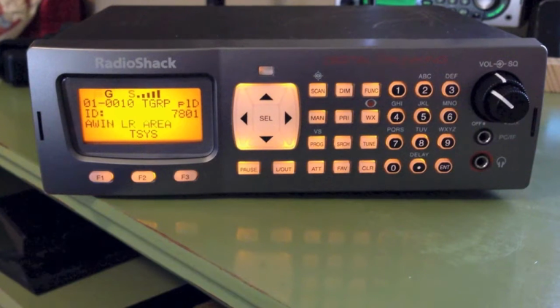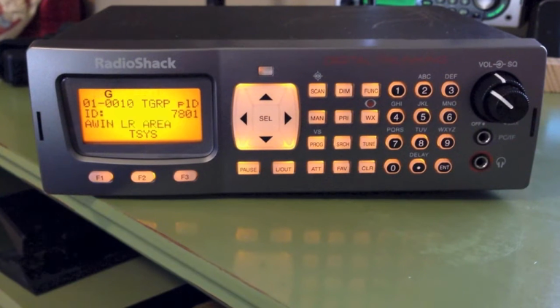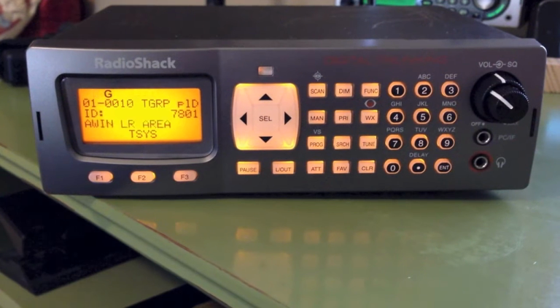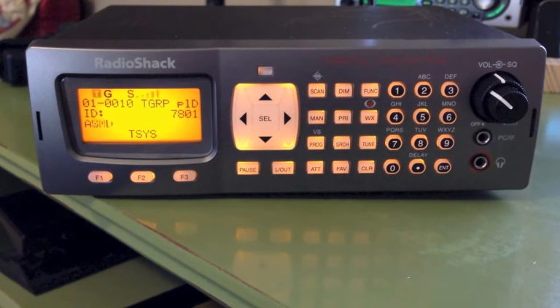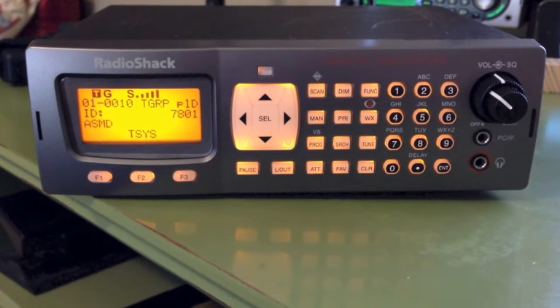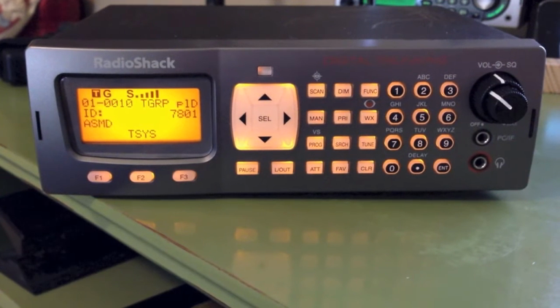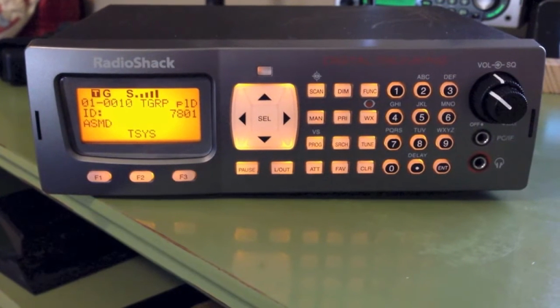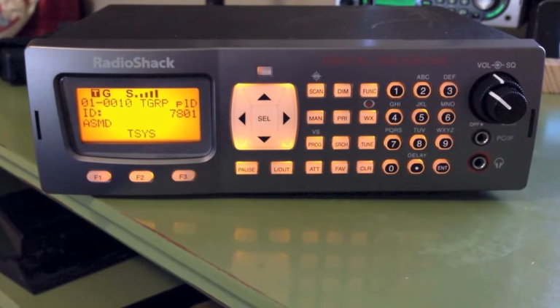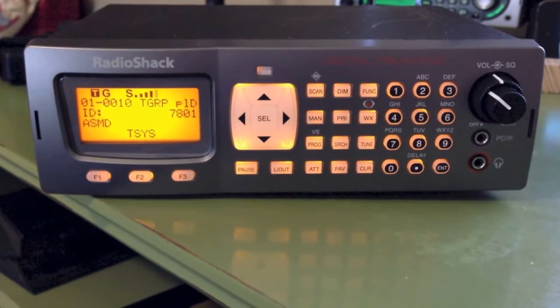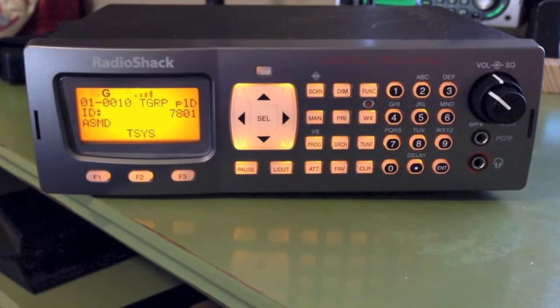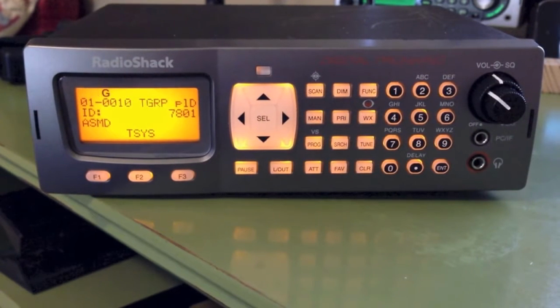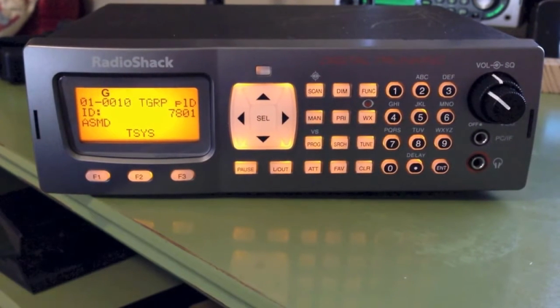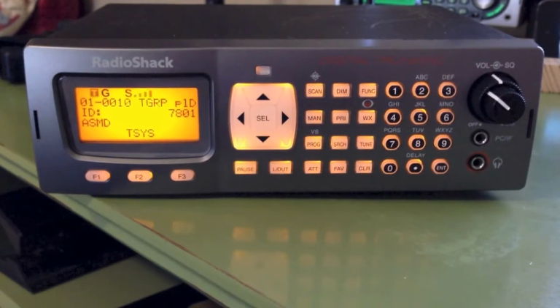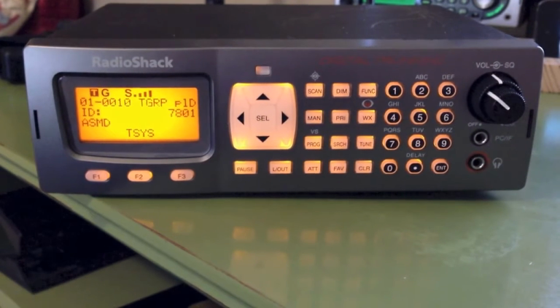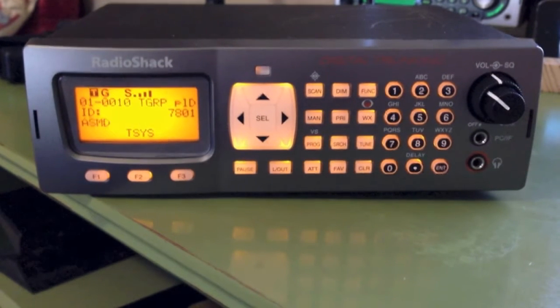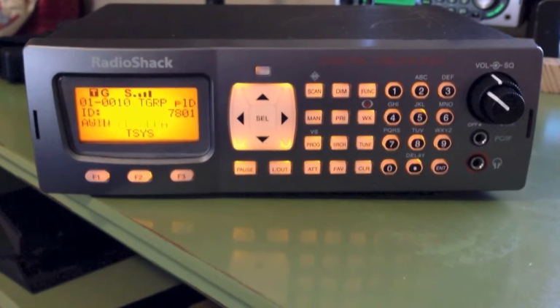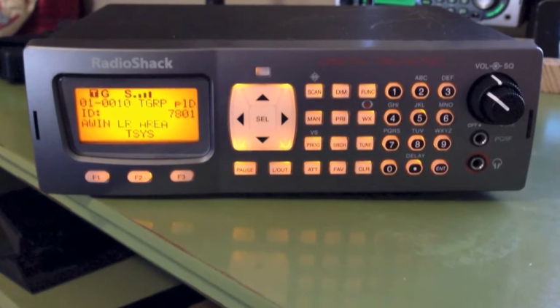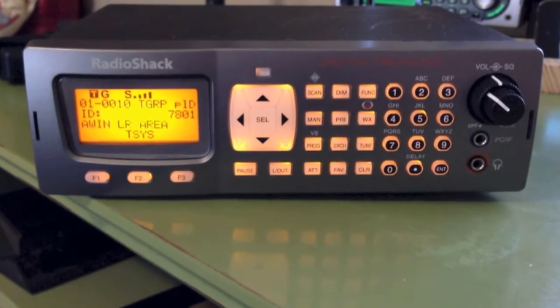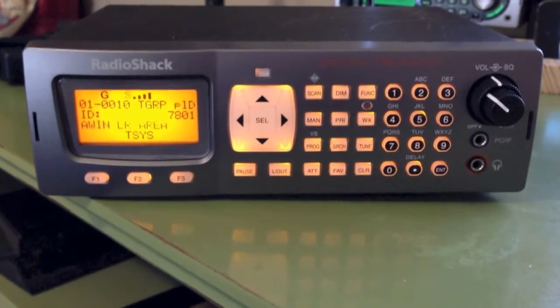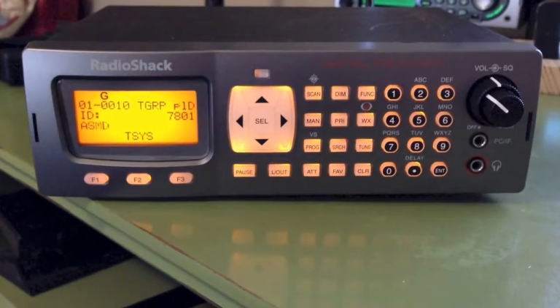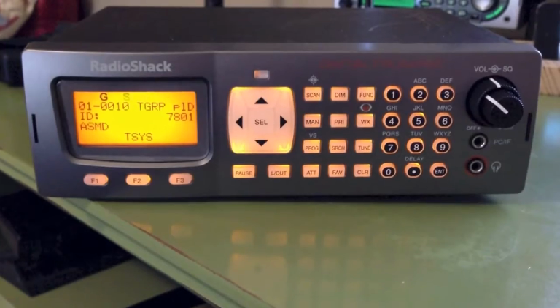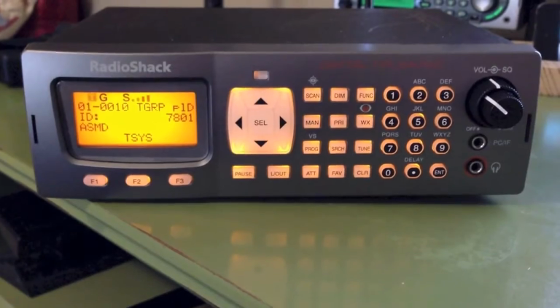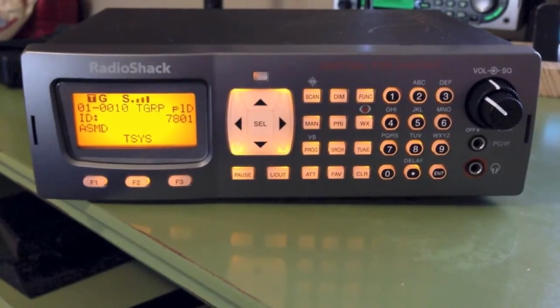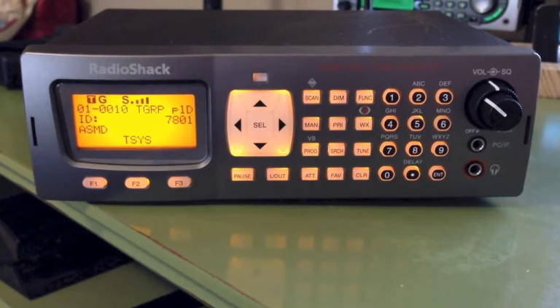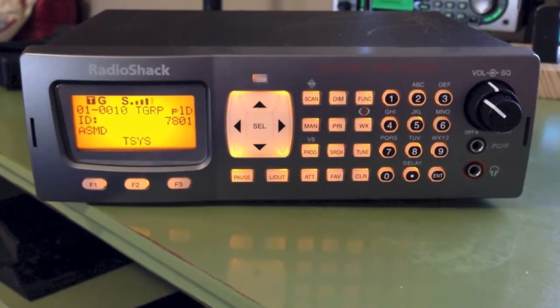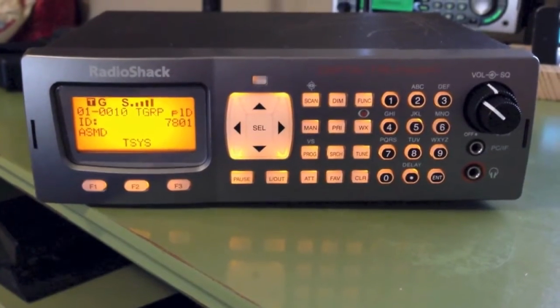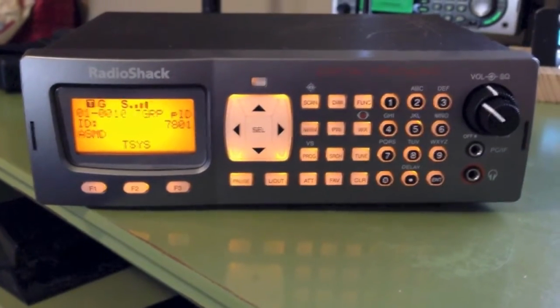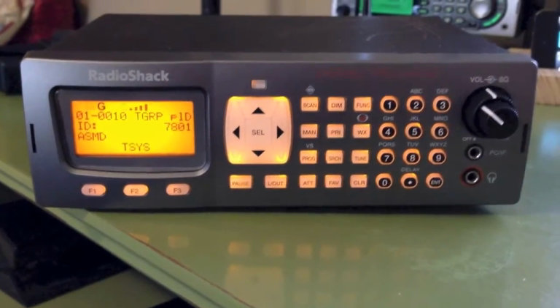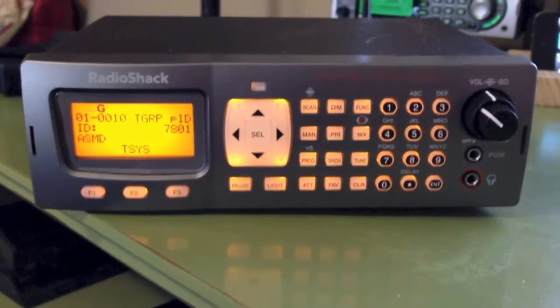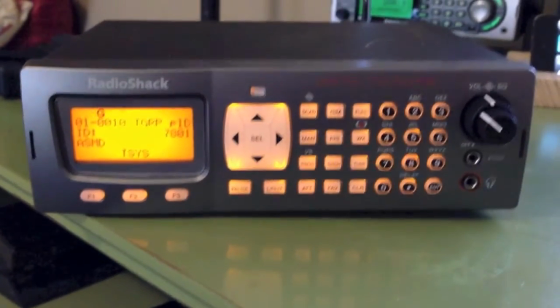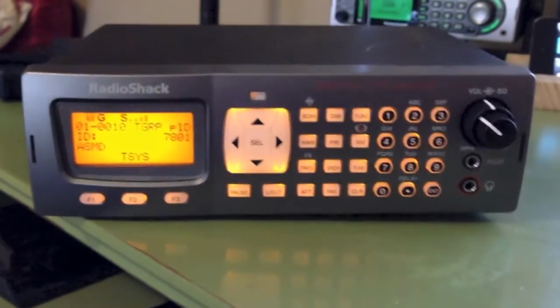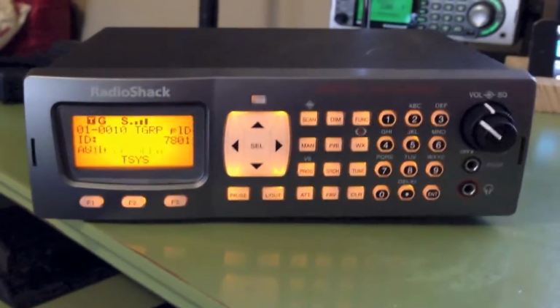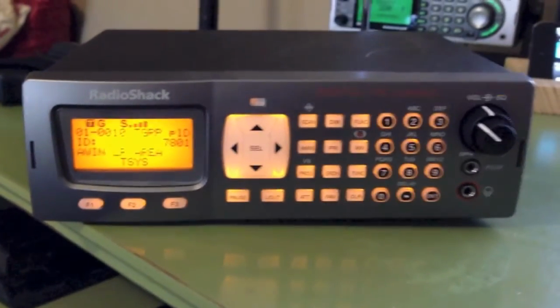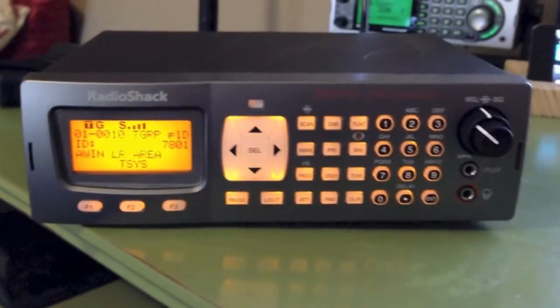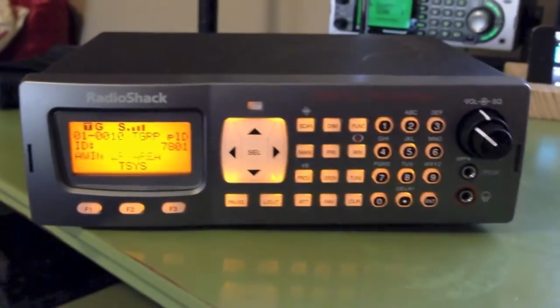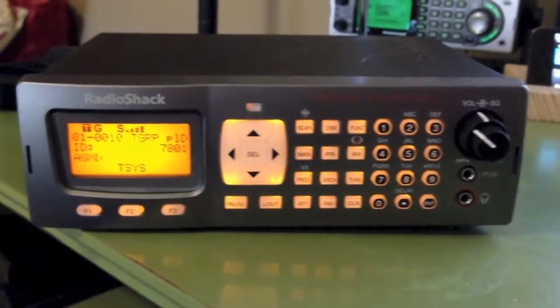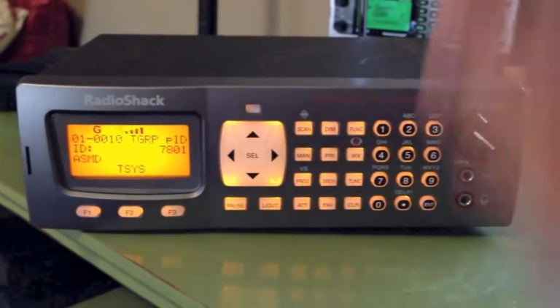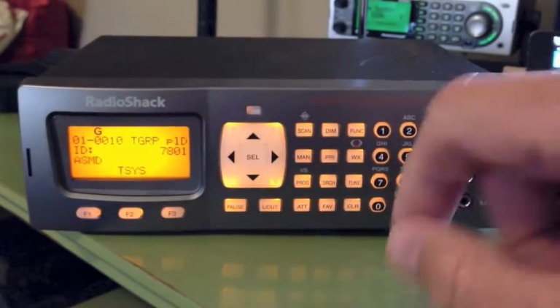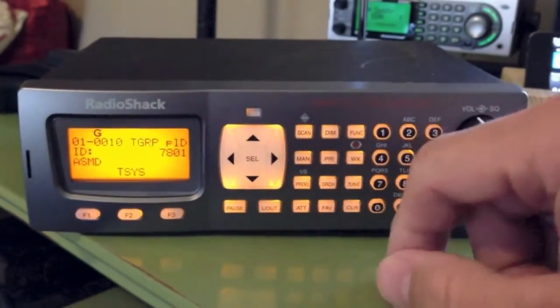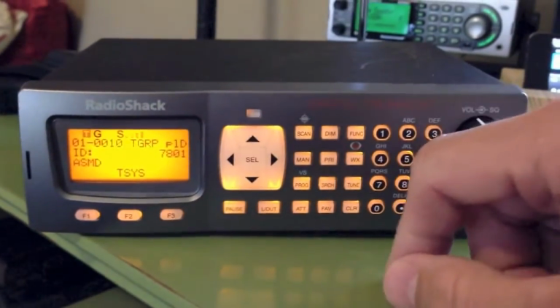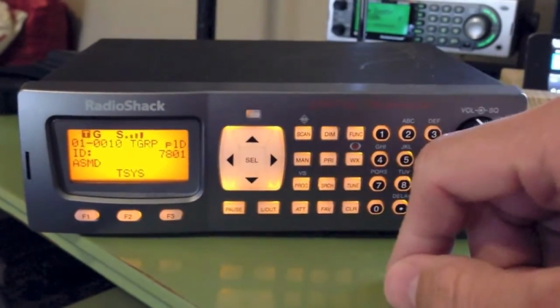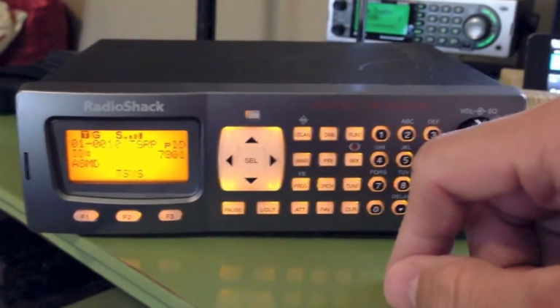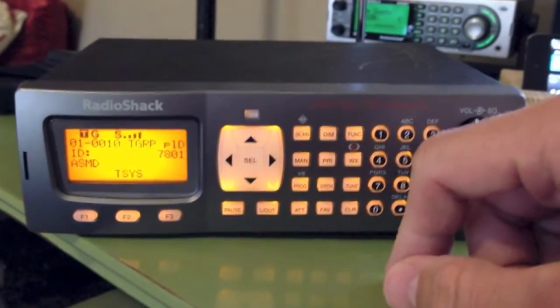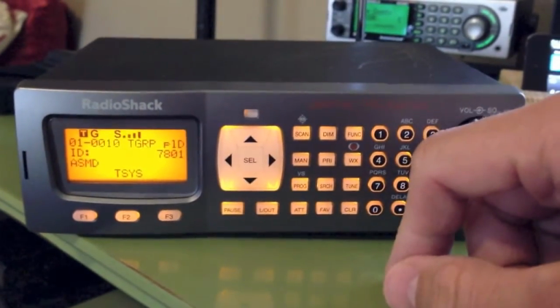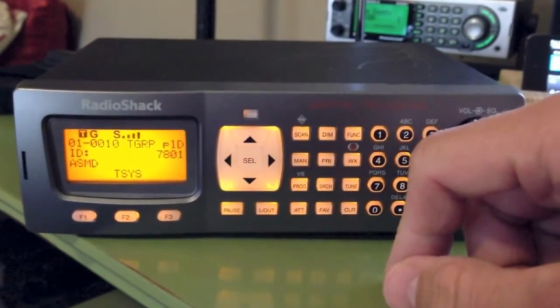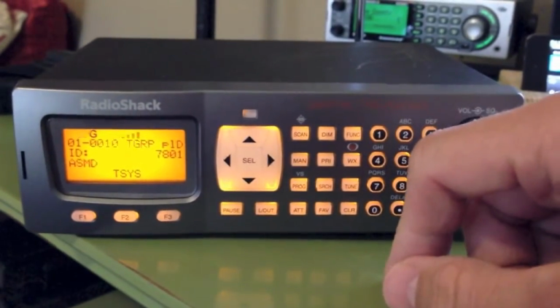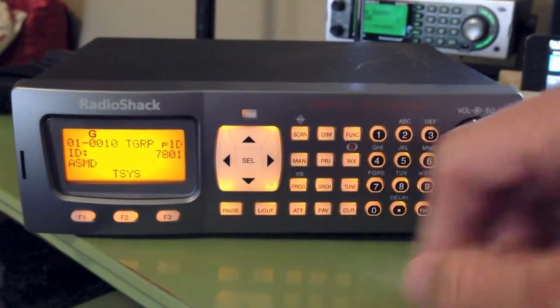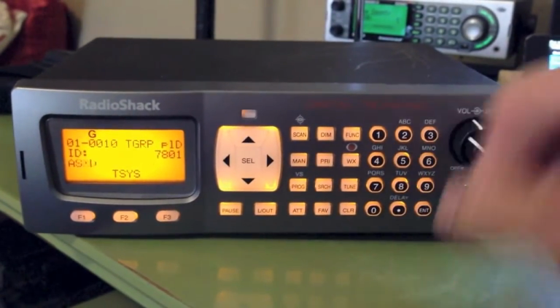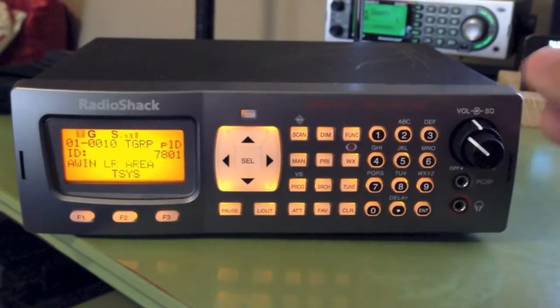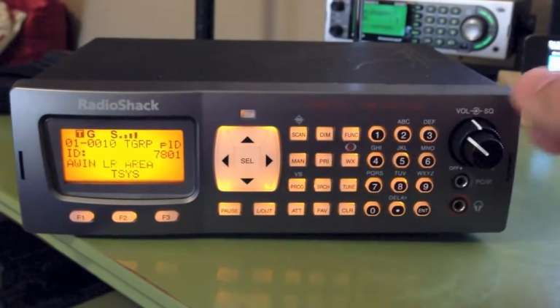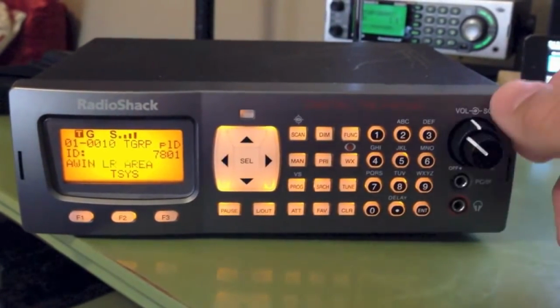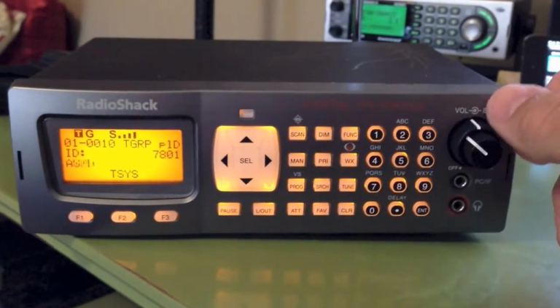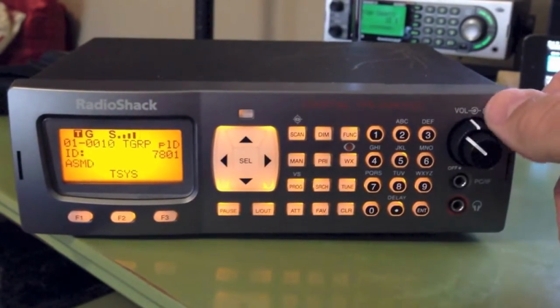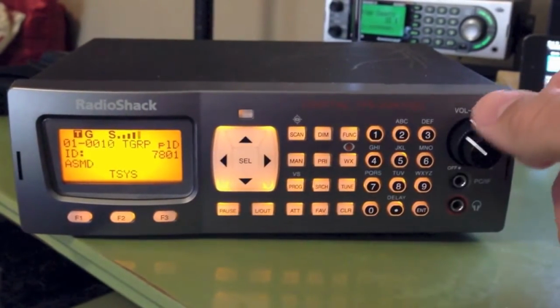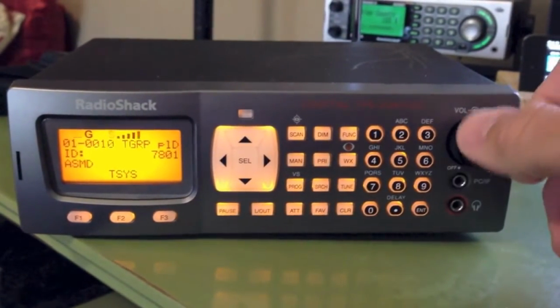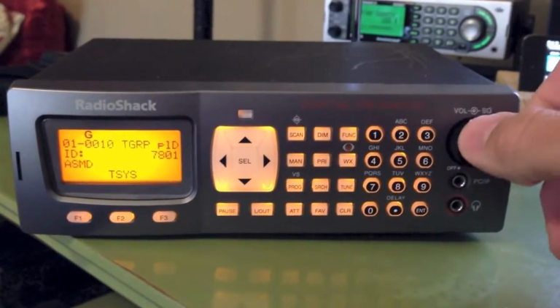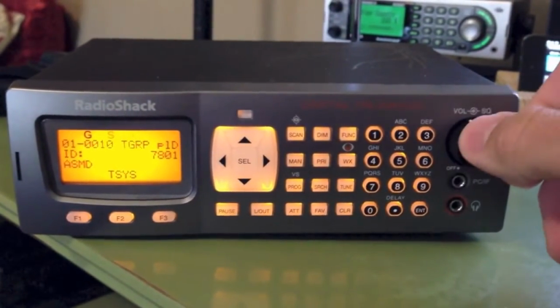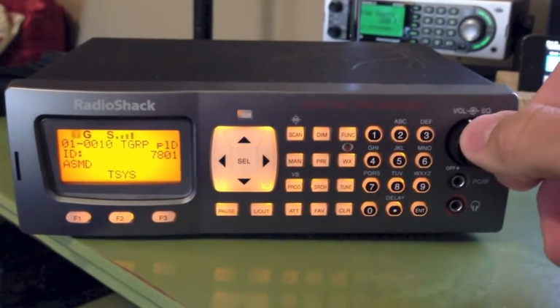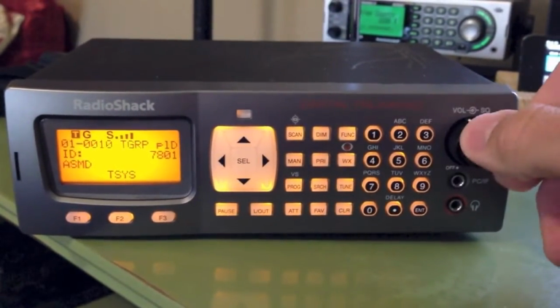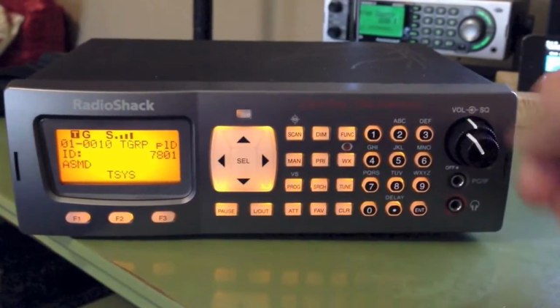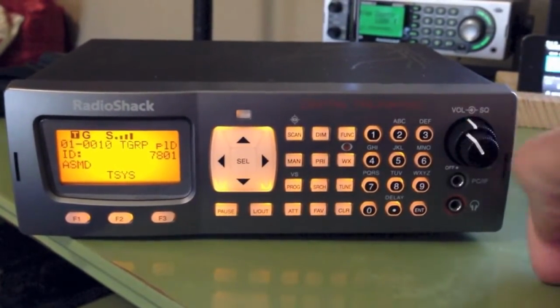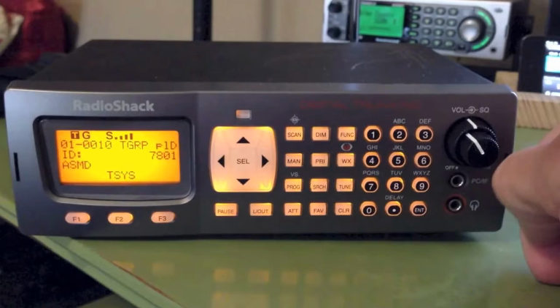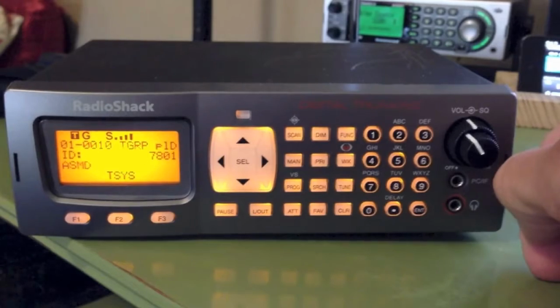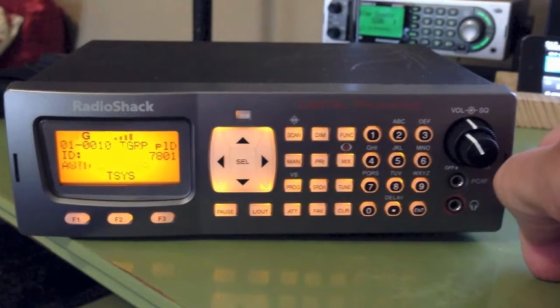This is the Radio Shack Pro-197 Digital Trunking Scanner. I'm going to show you quickly how to program this thing.